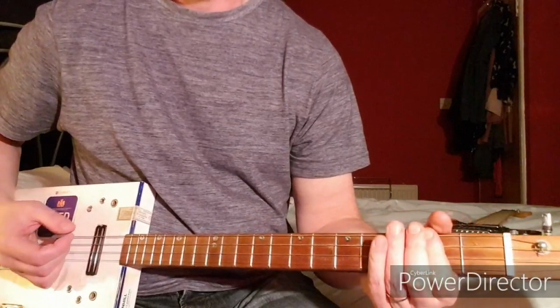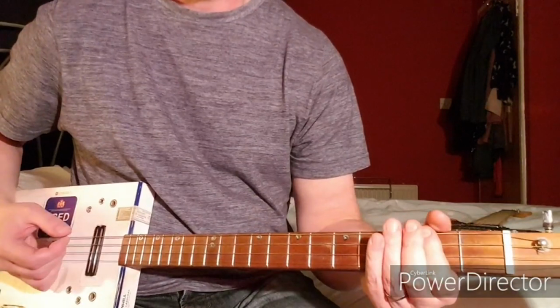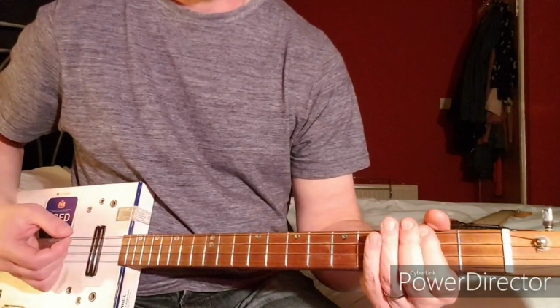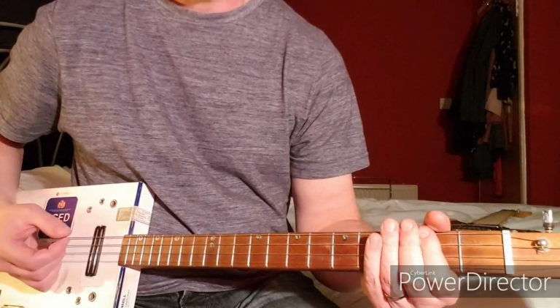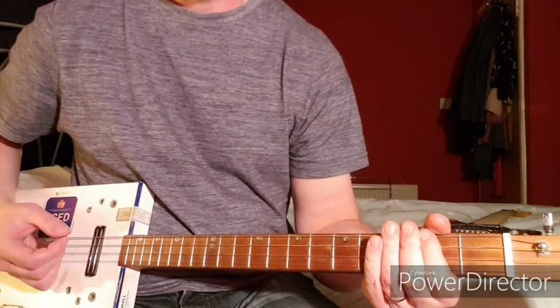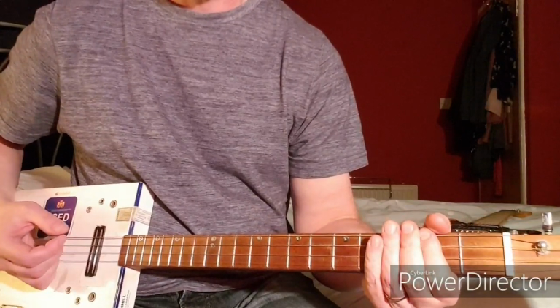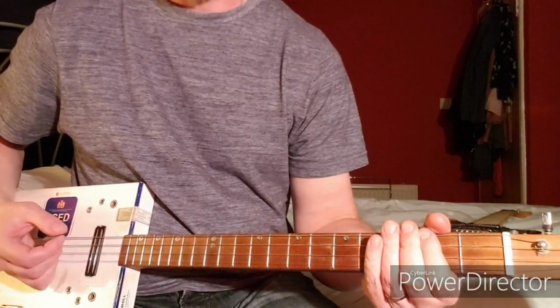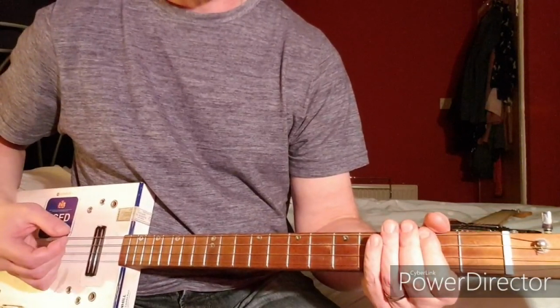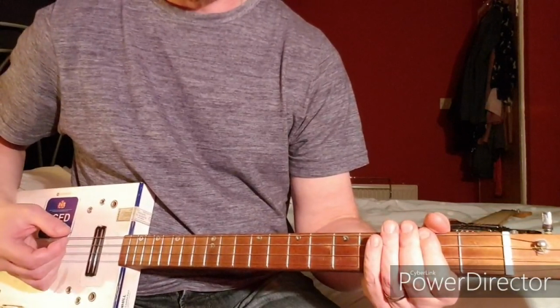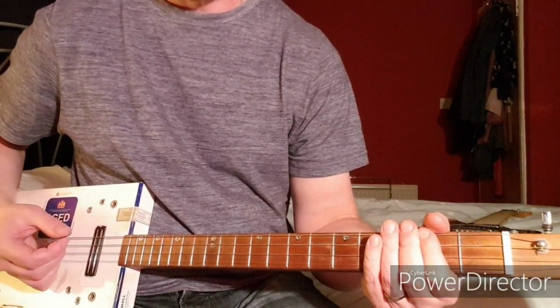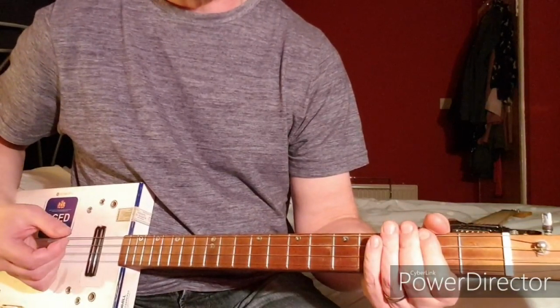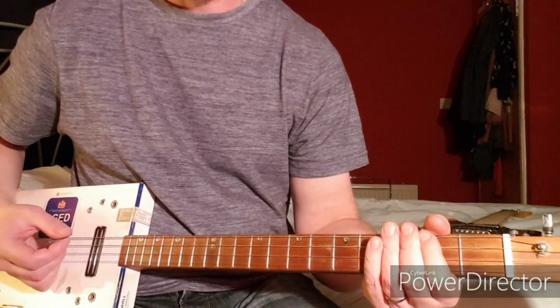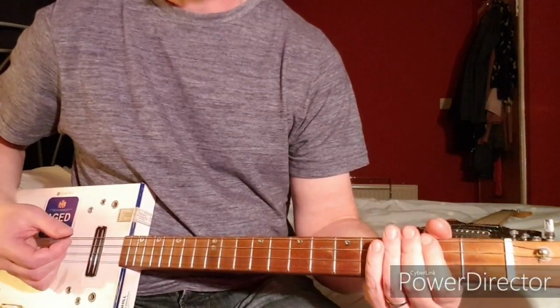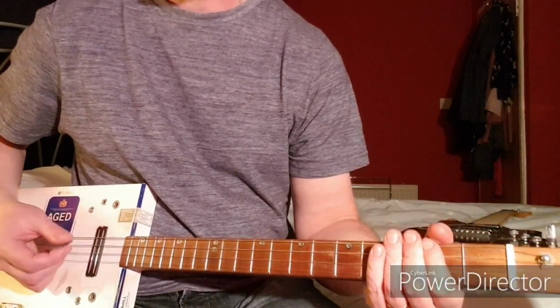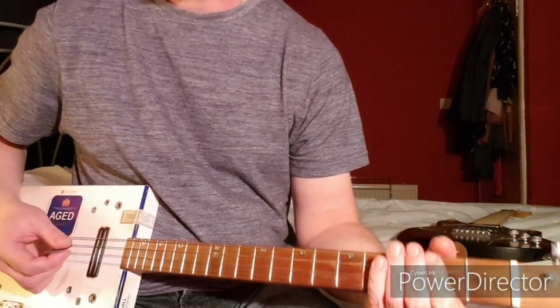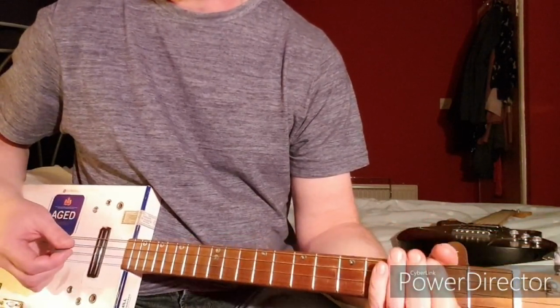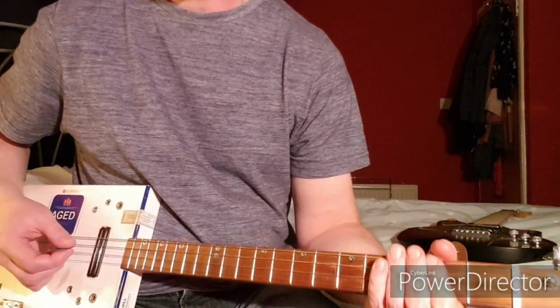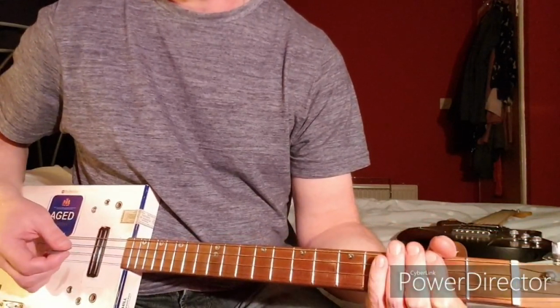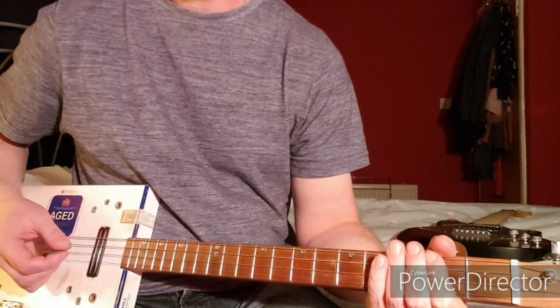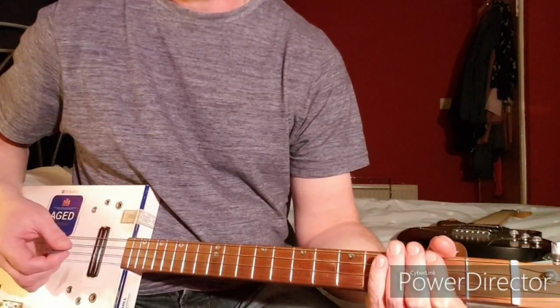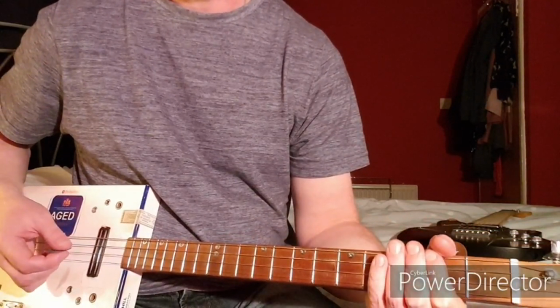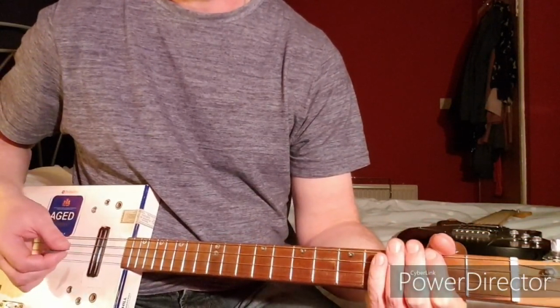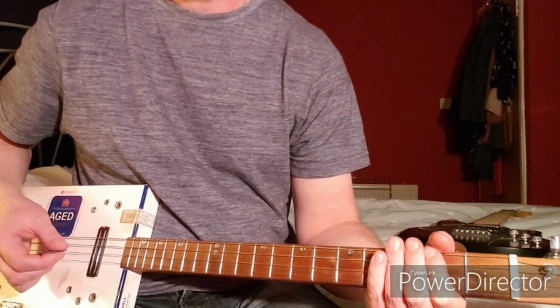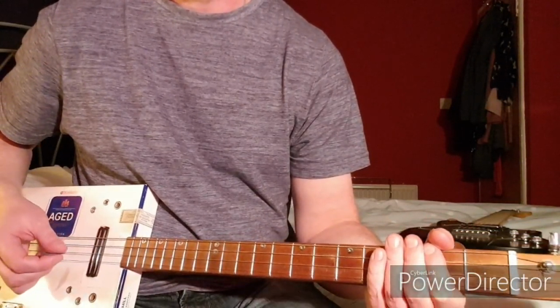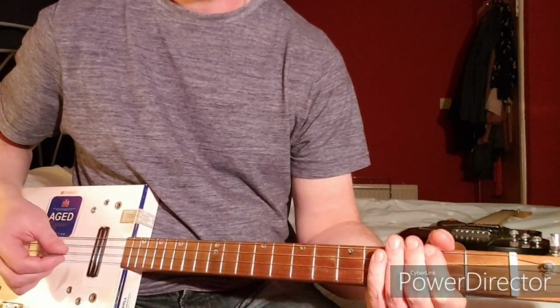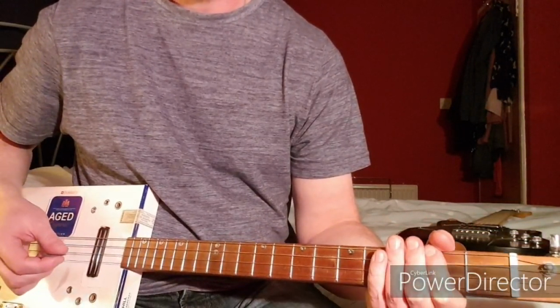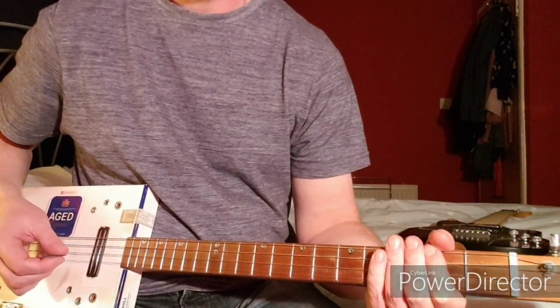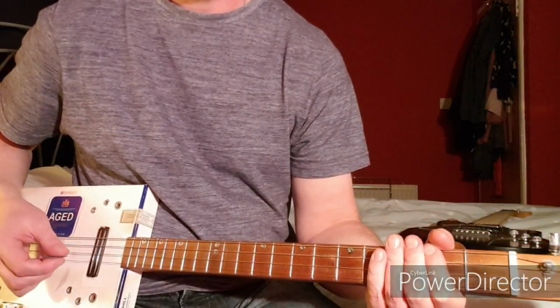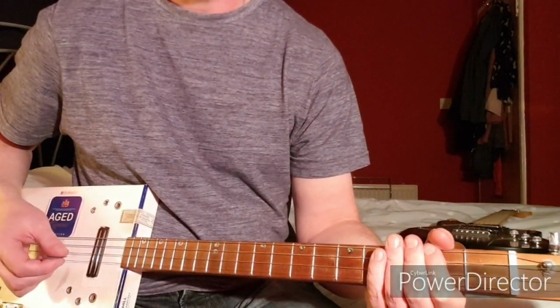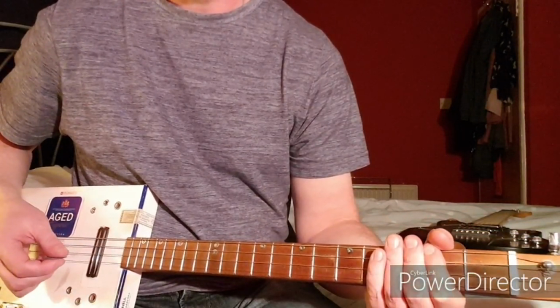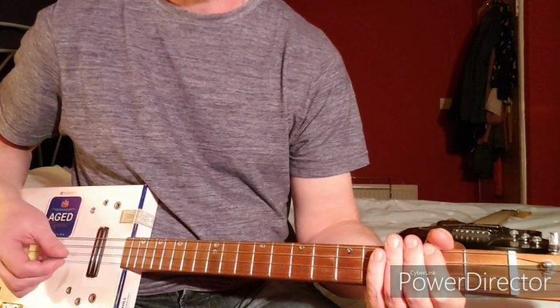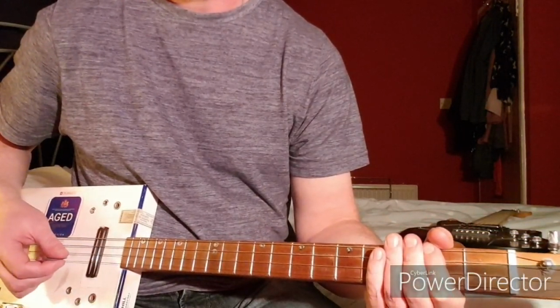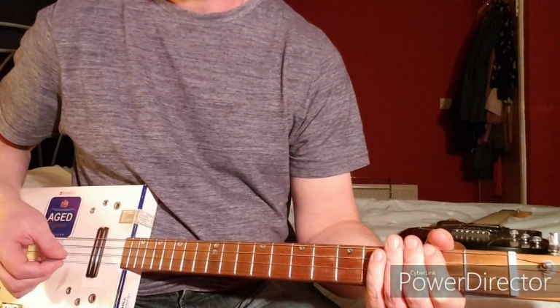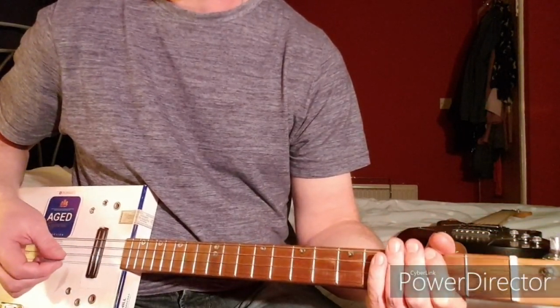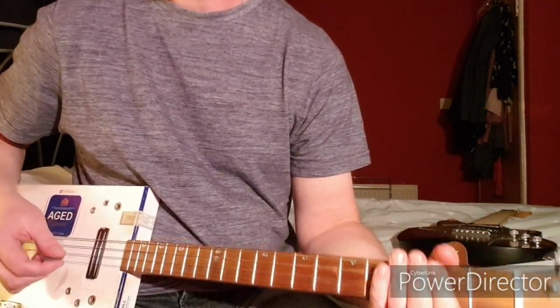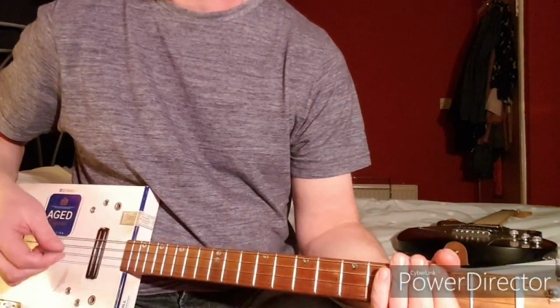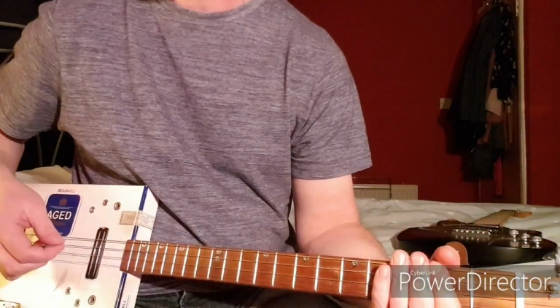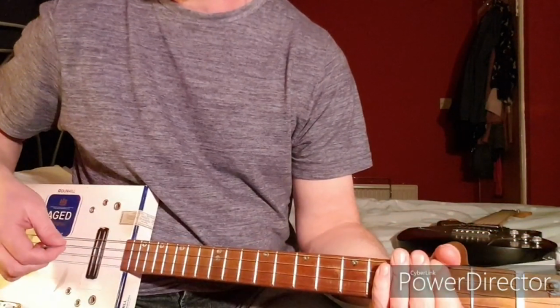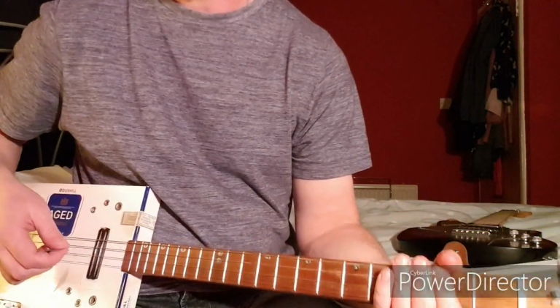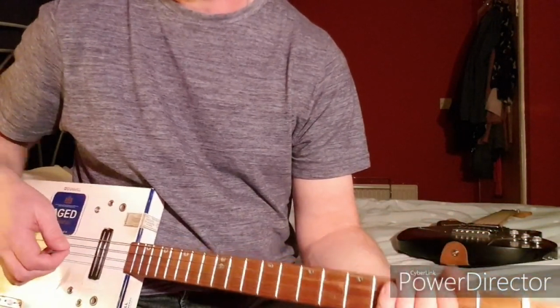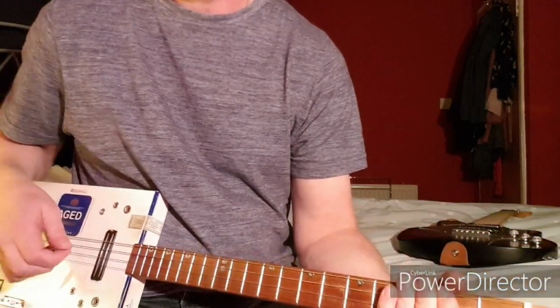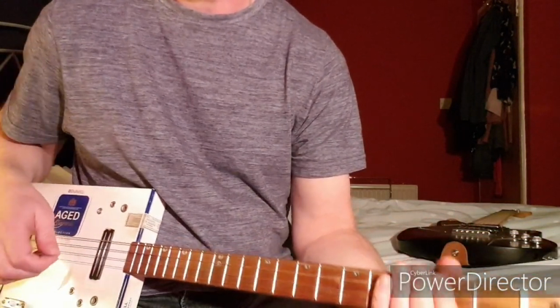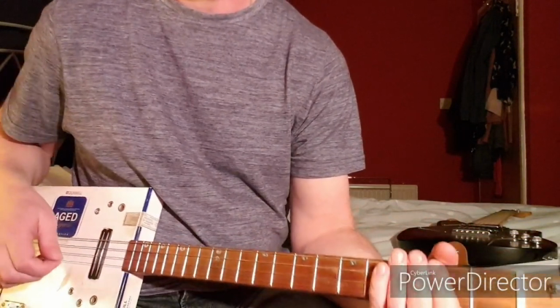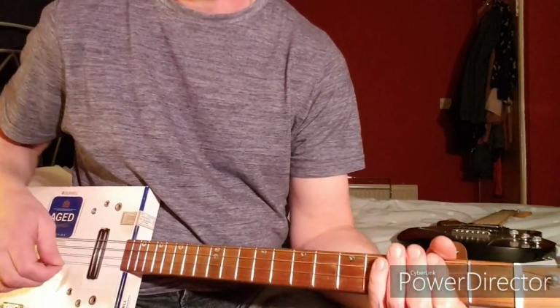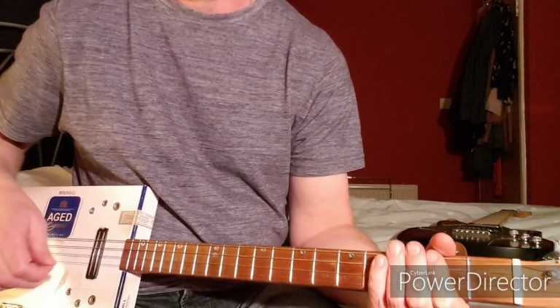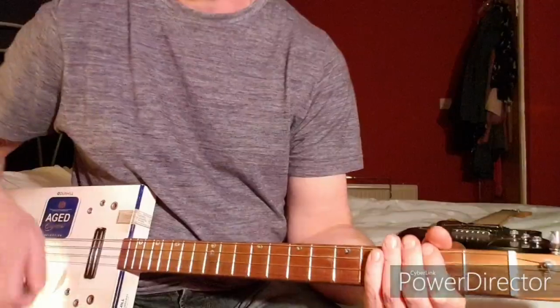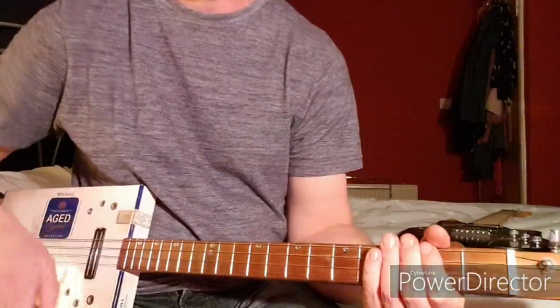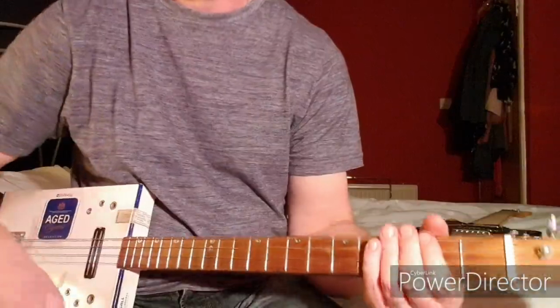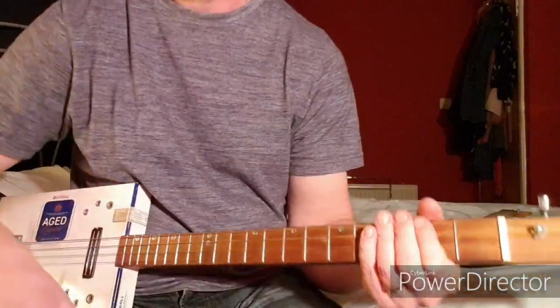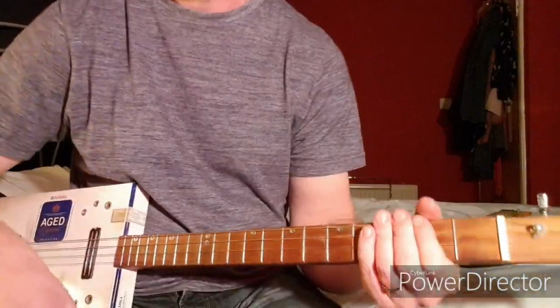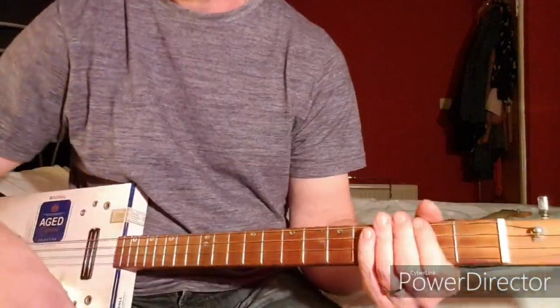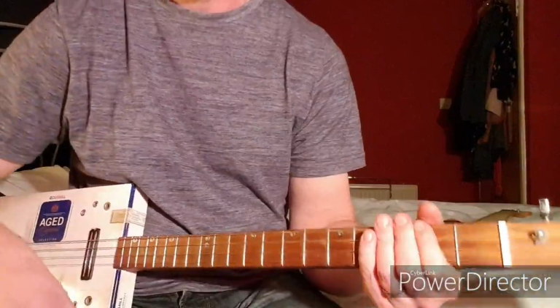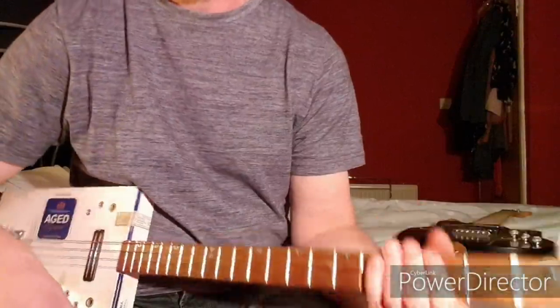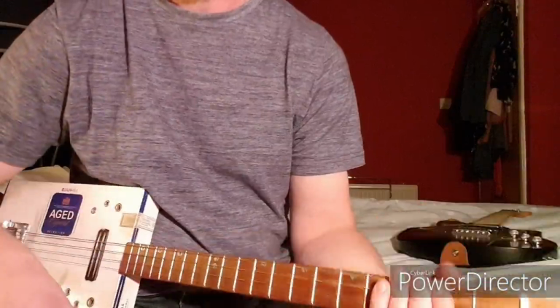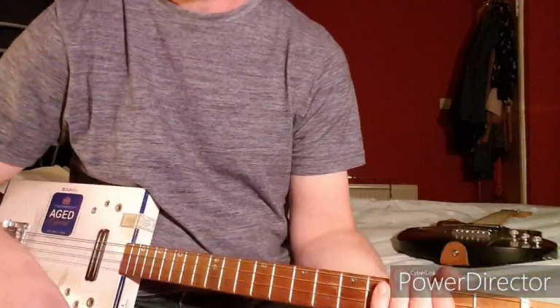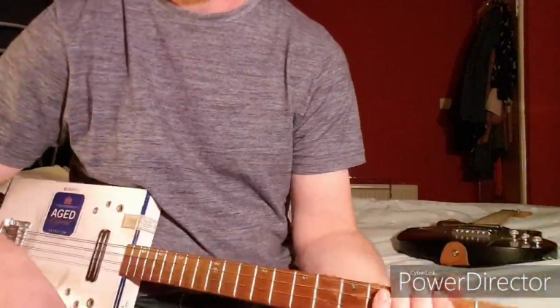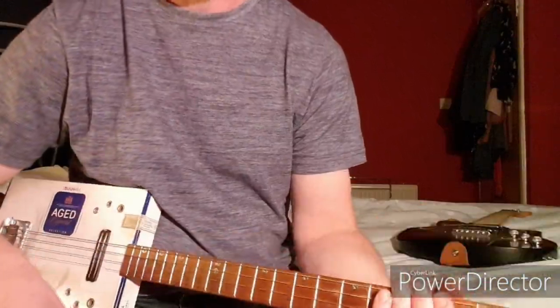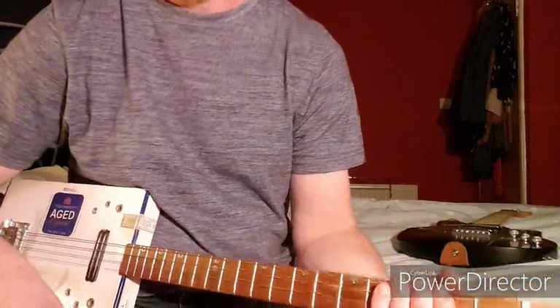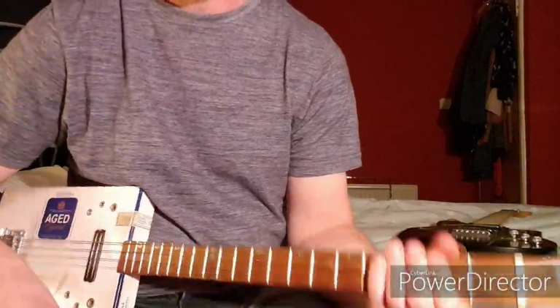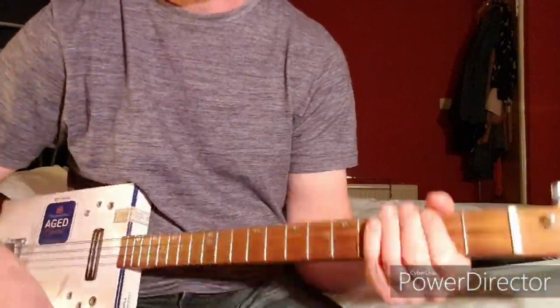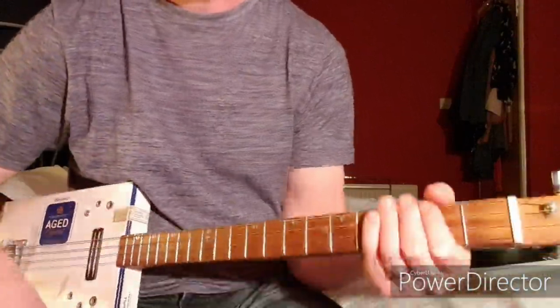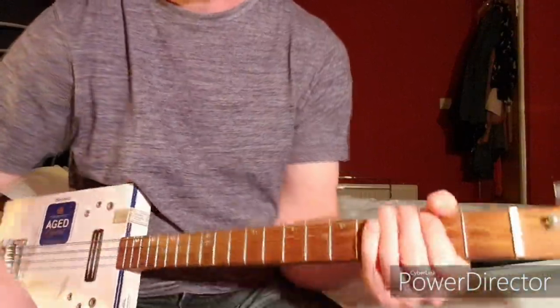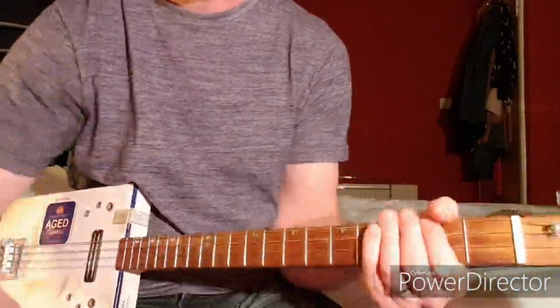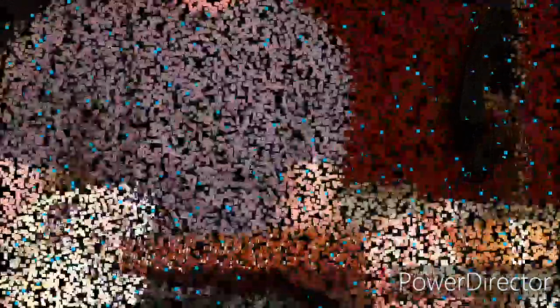And that's pretty much the whole song, apart from all the fancy solos and stuff which I'm not going to do. I hope that helps — cheers!